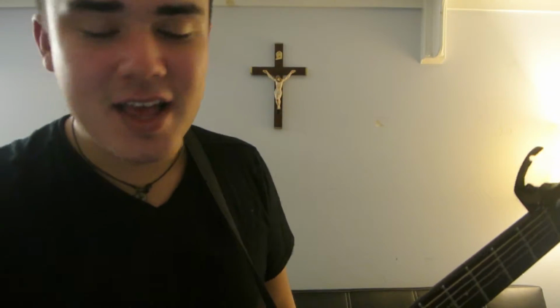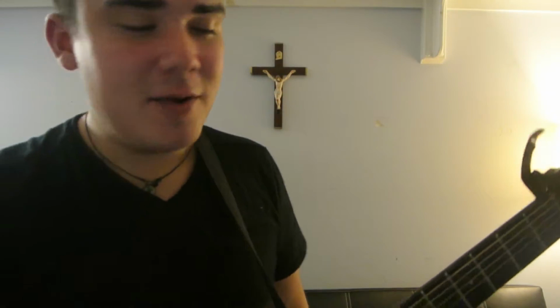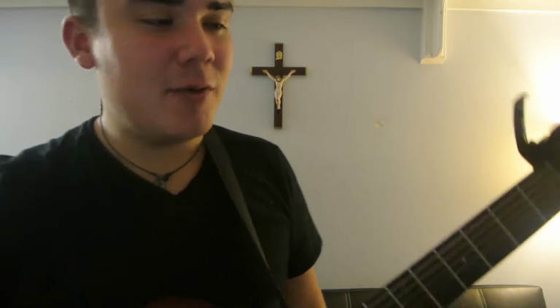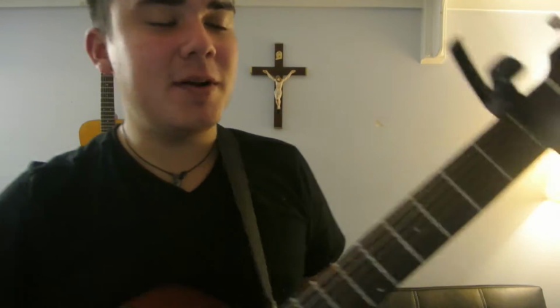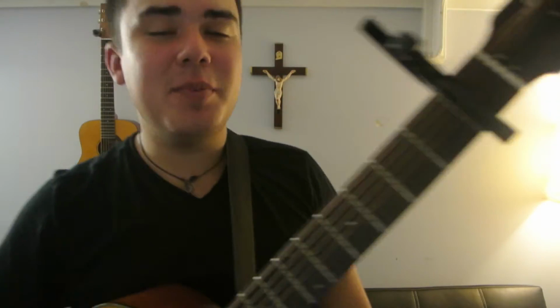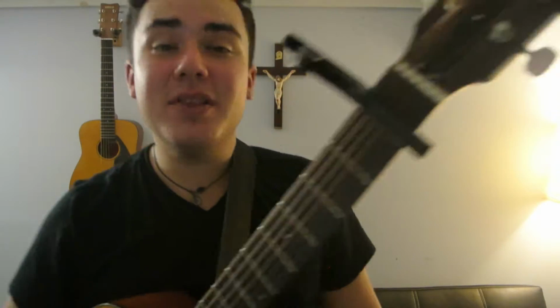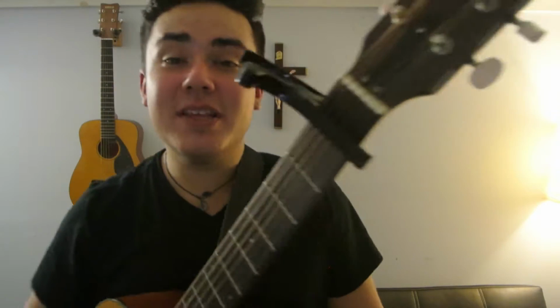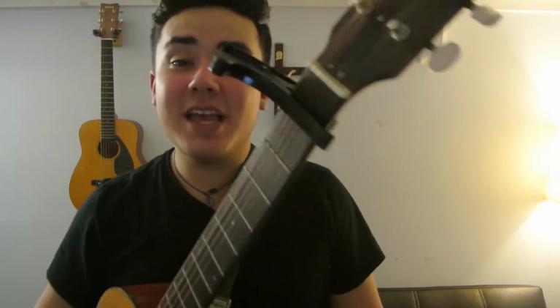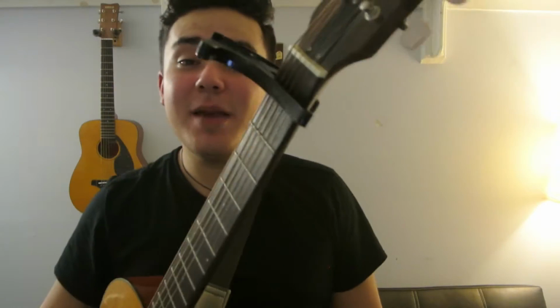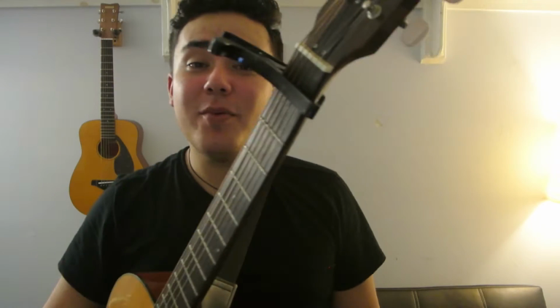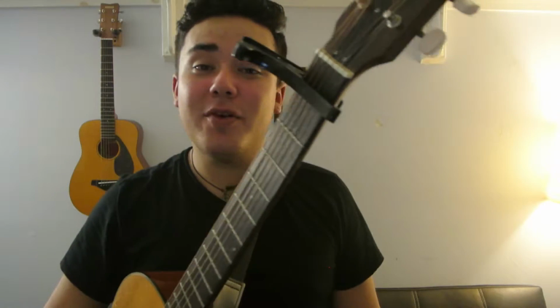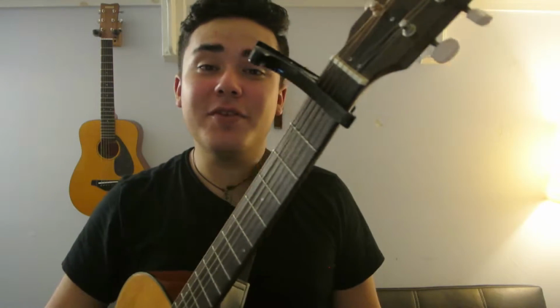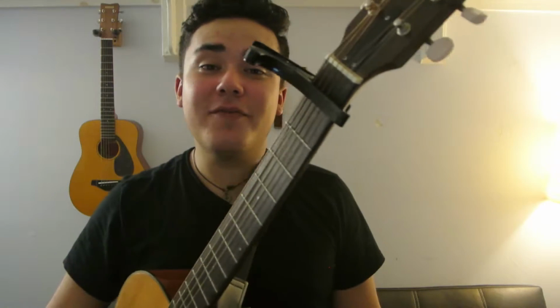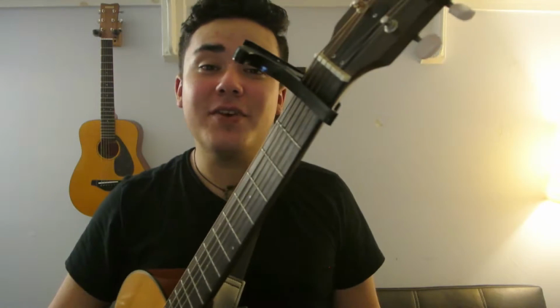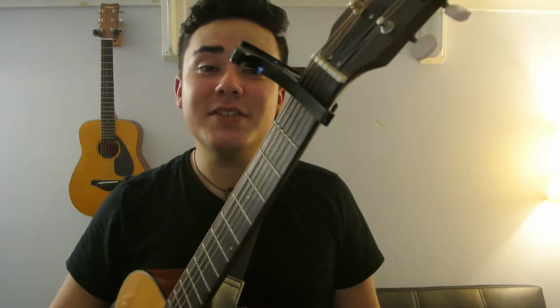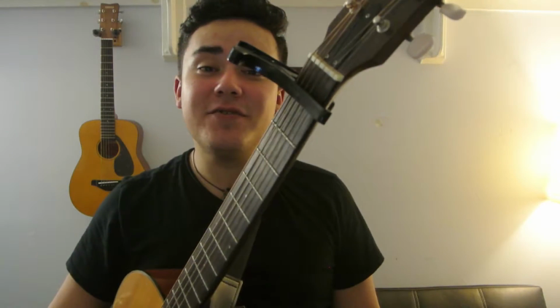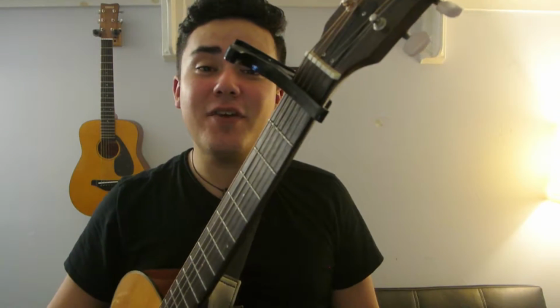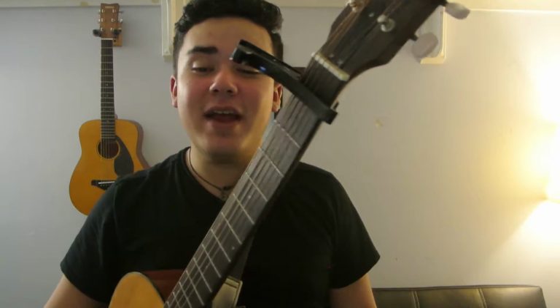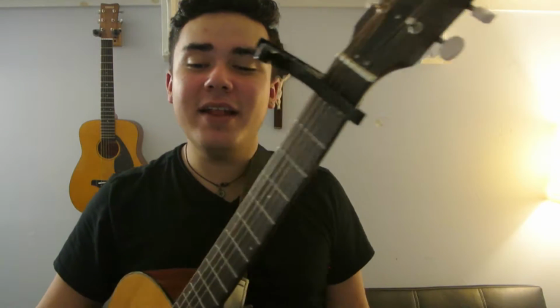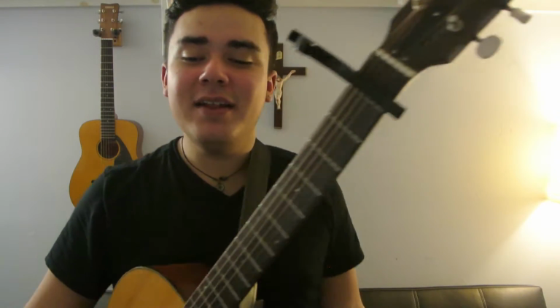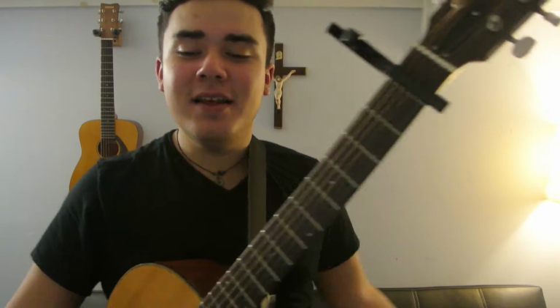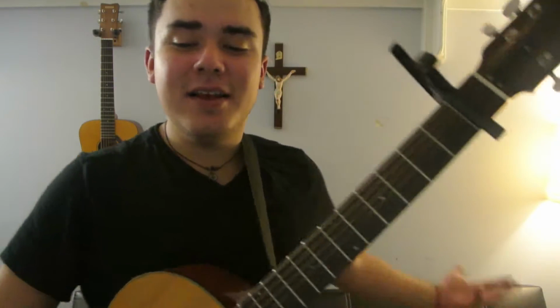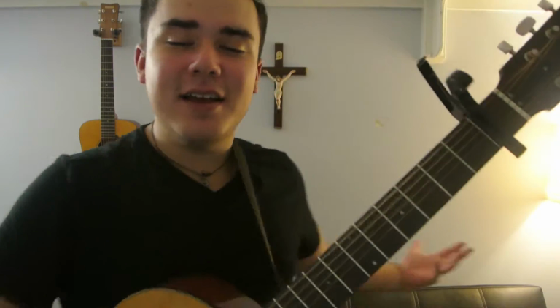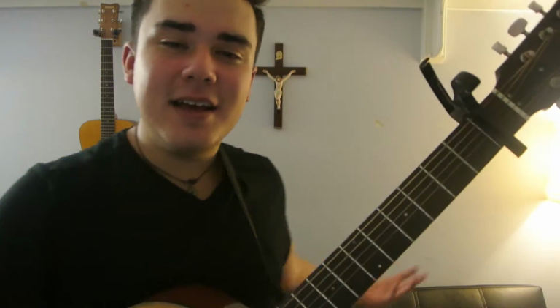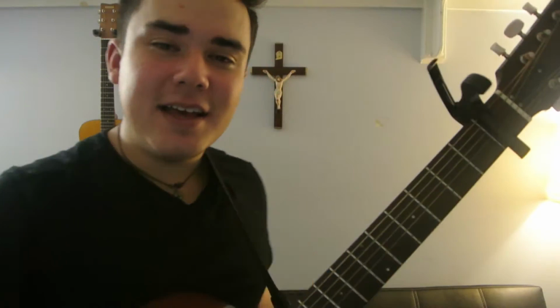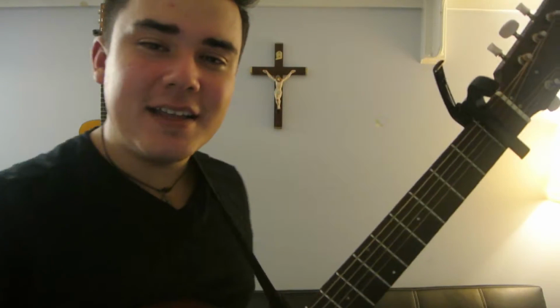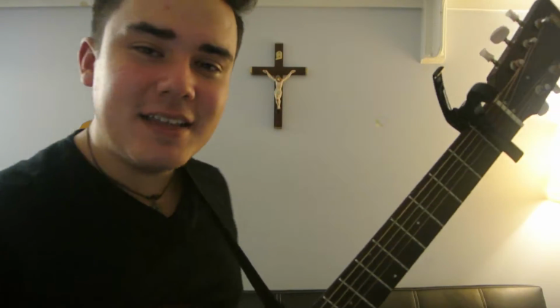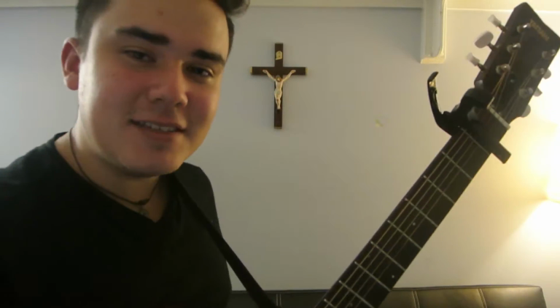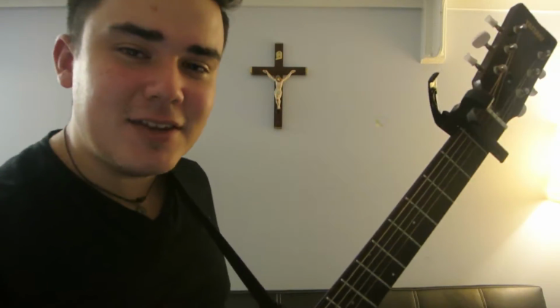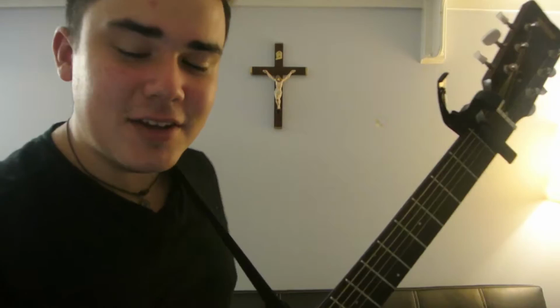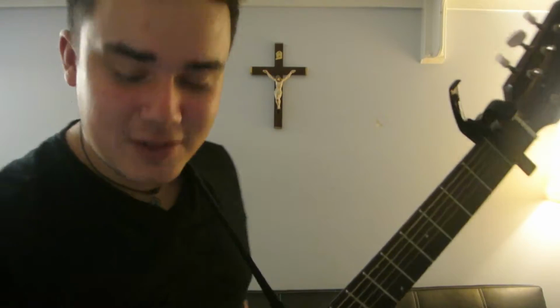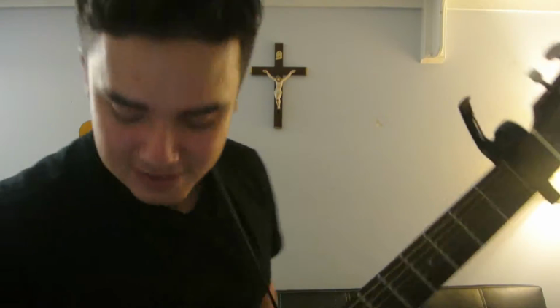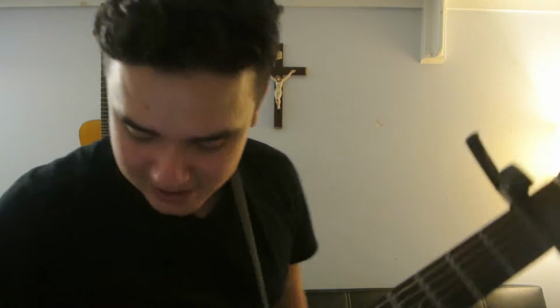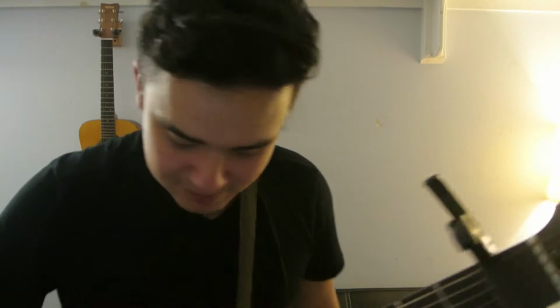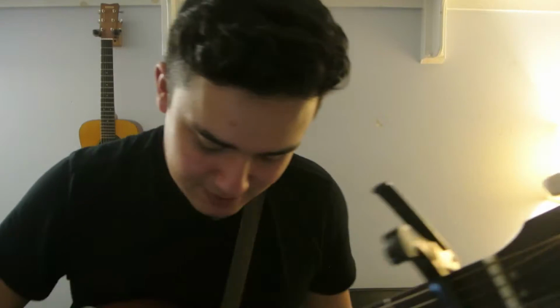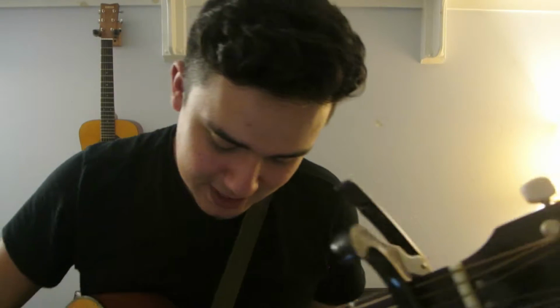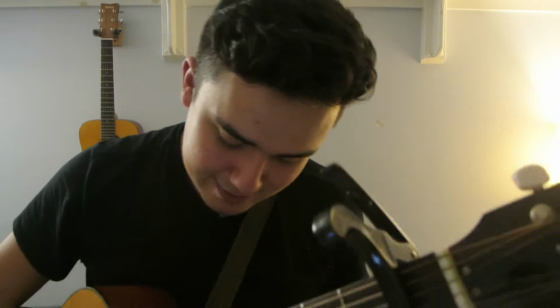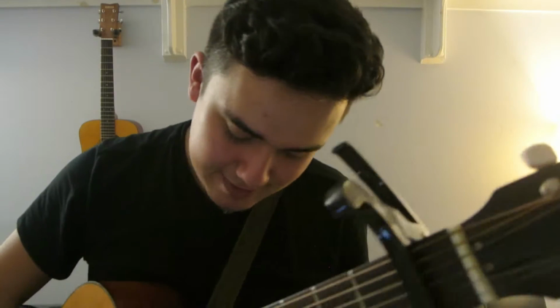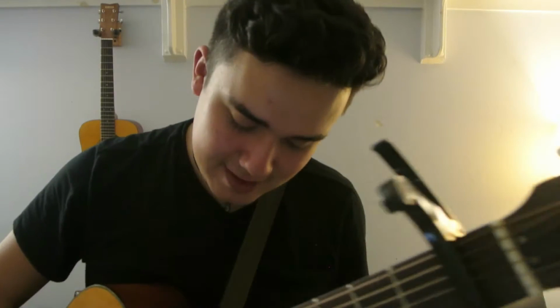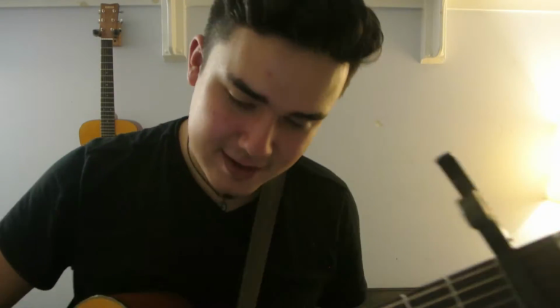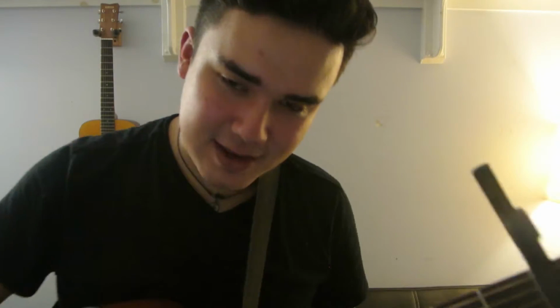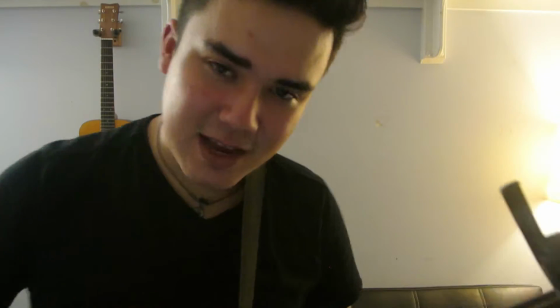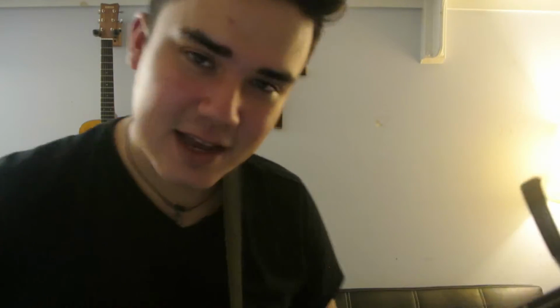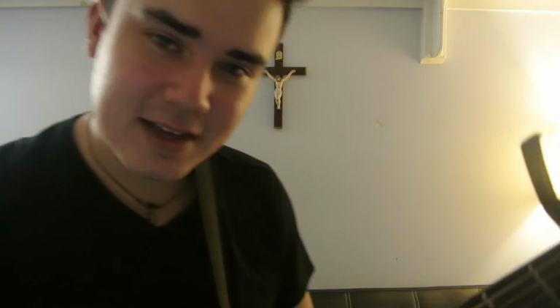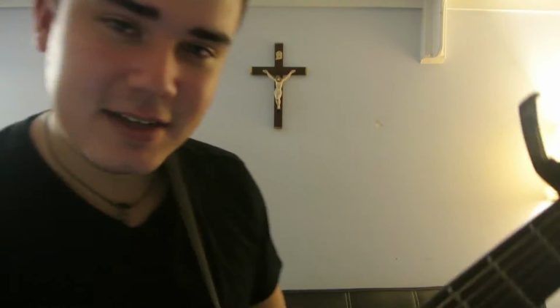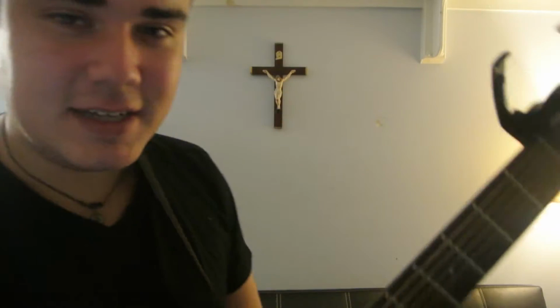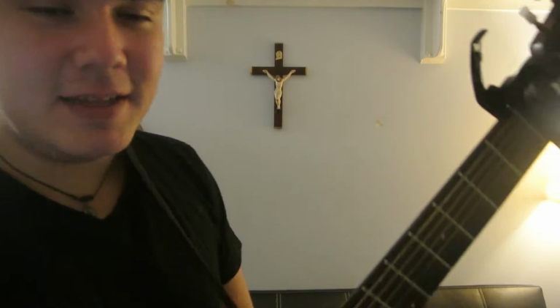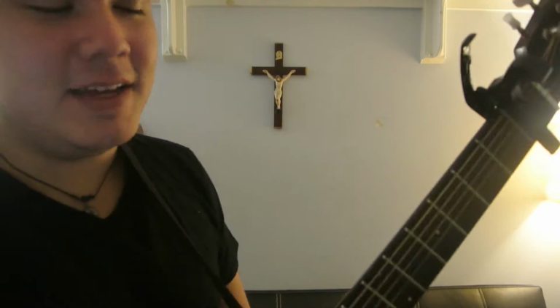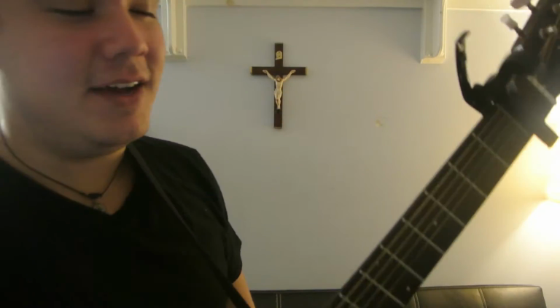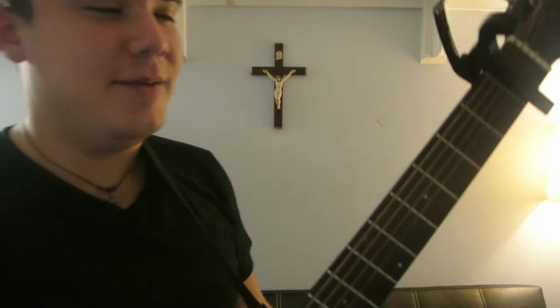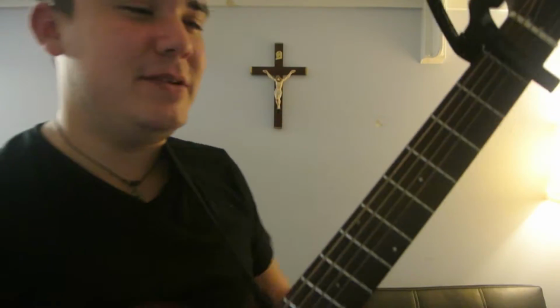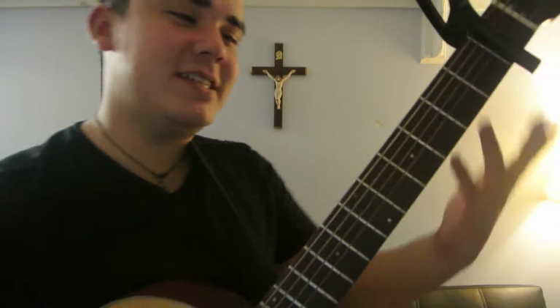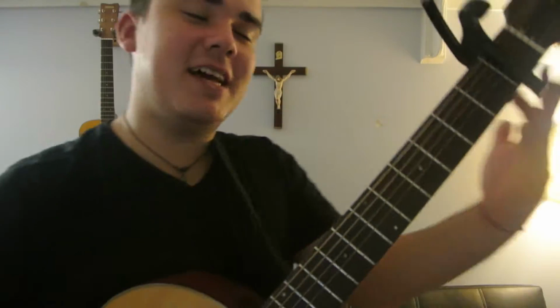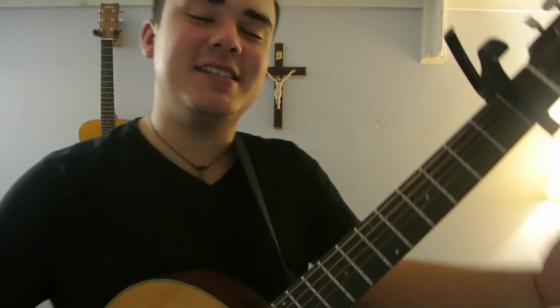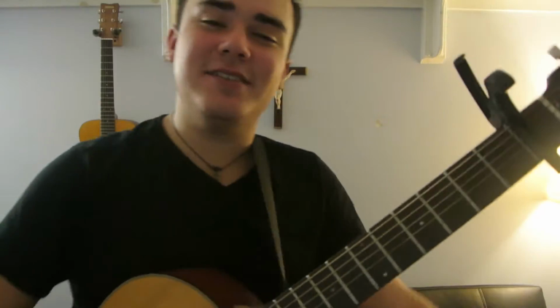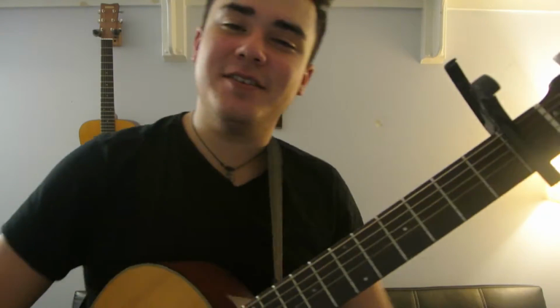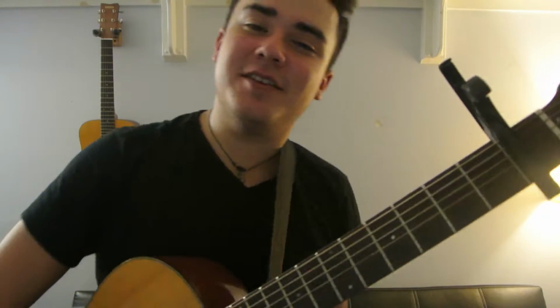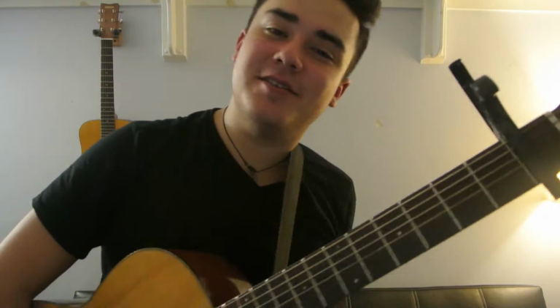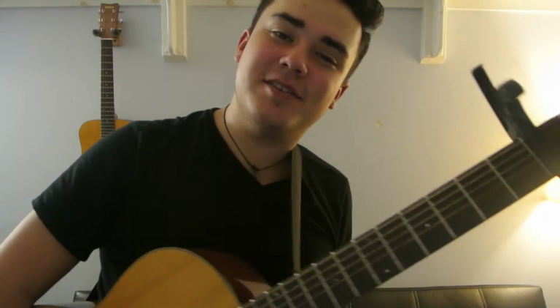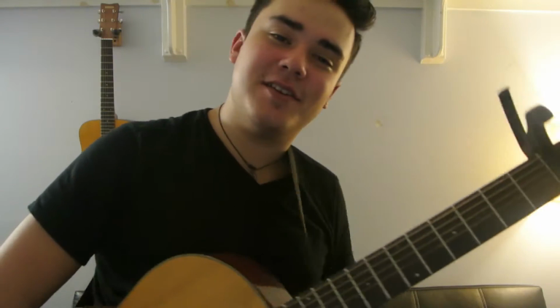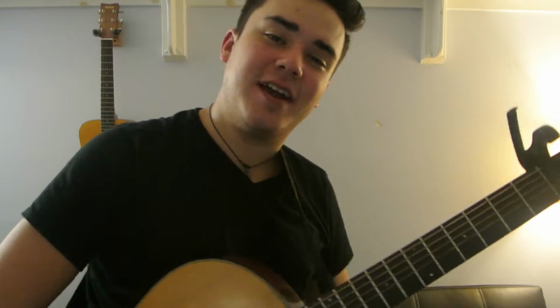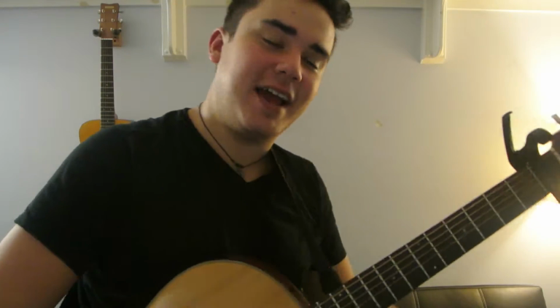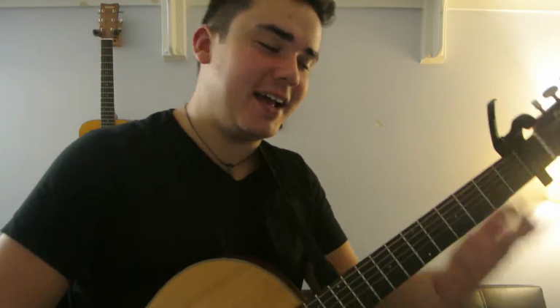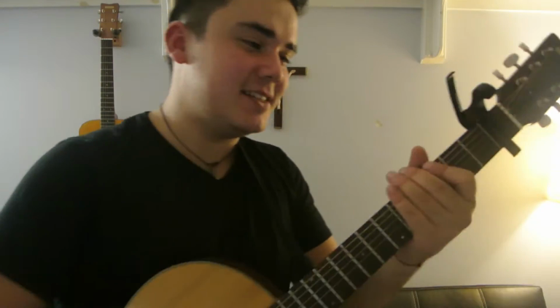We're going to put the capo on the first fret, and that's all you need, baby. Besides, you know, your hands.